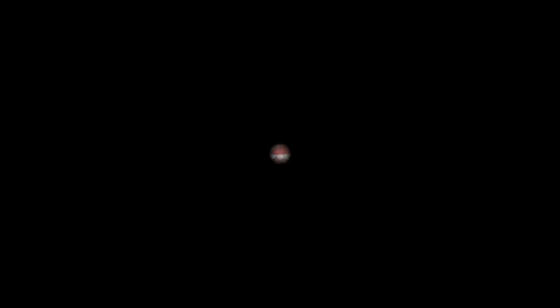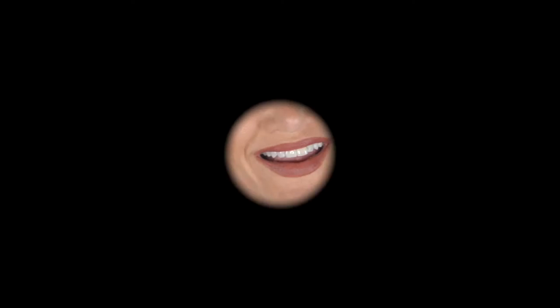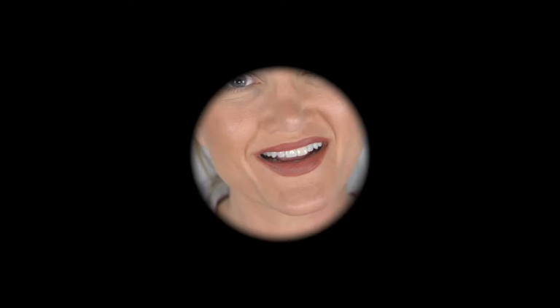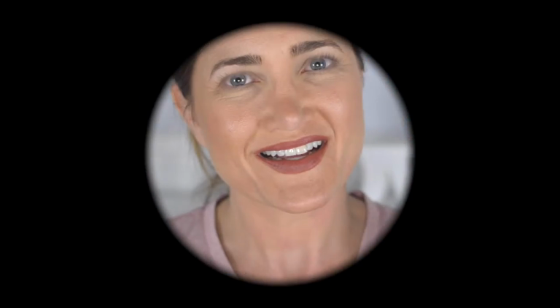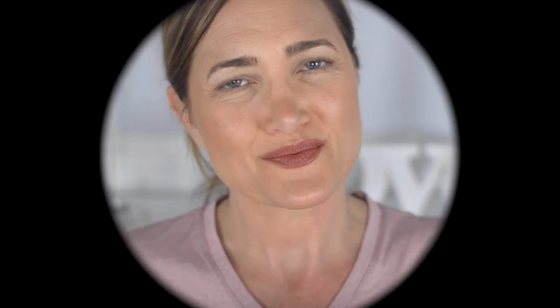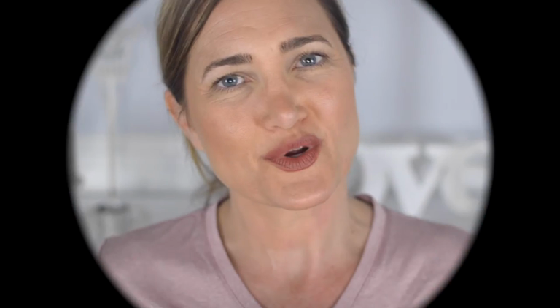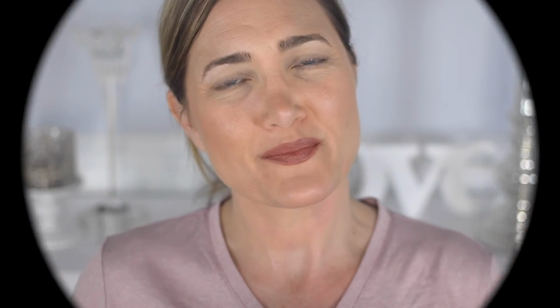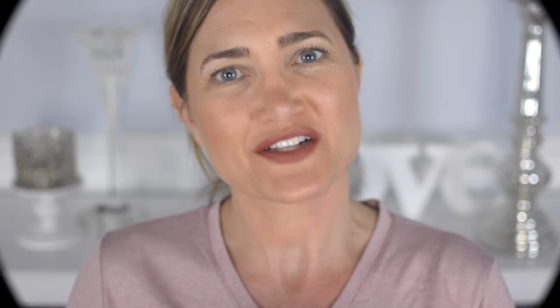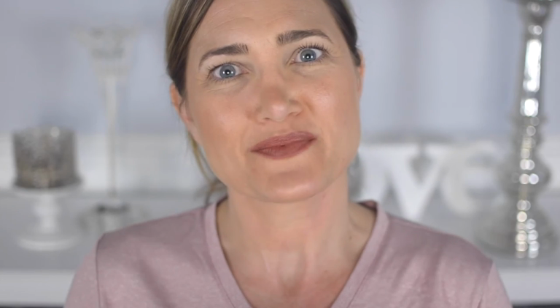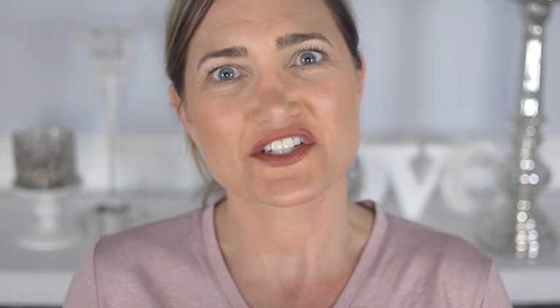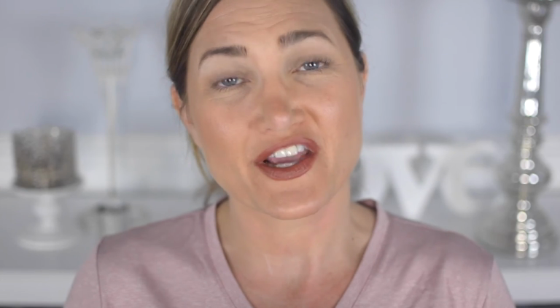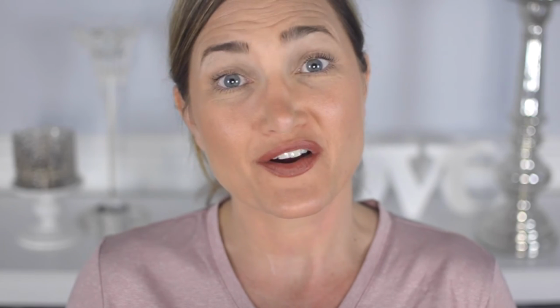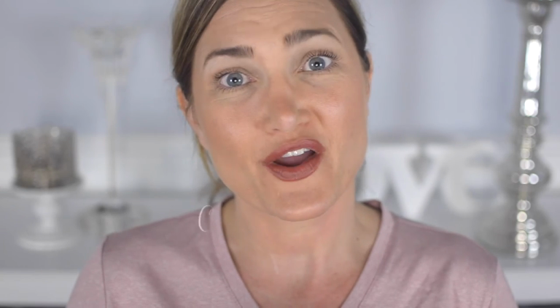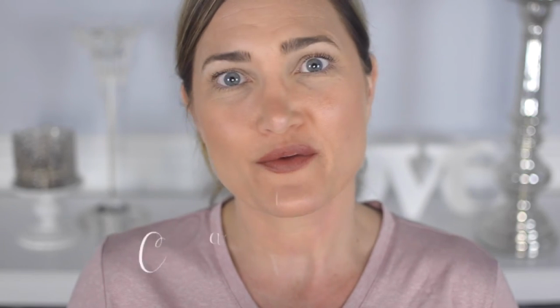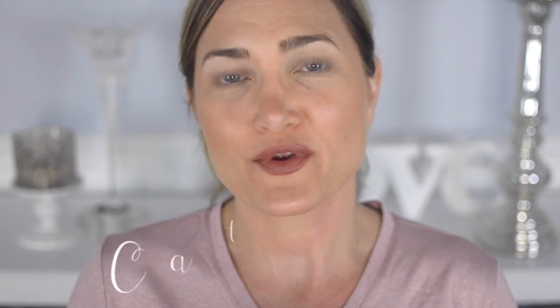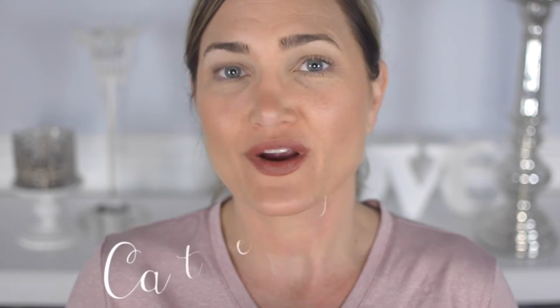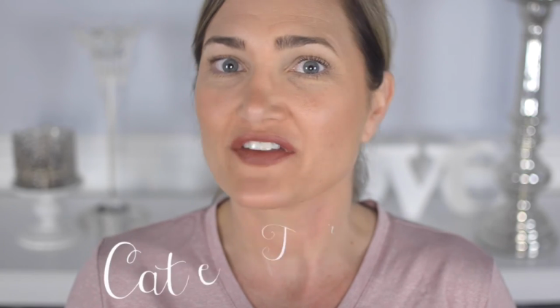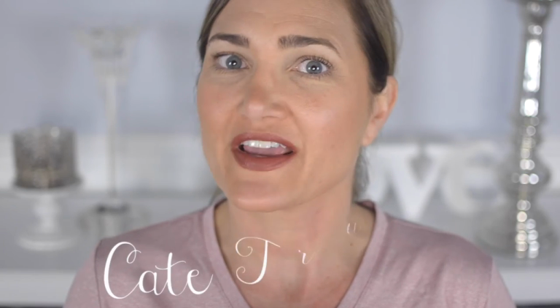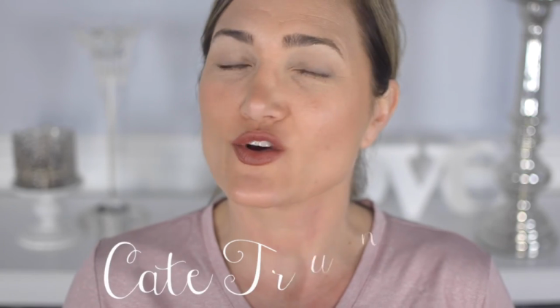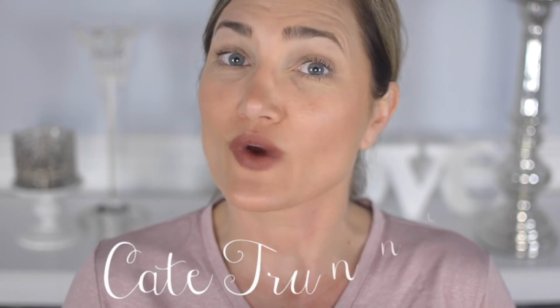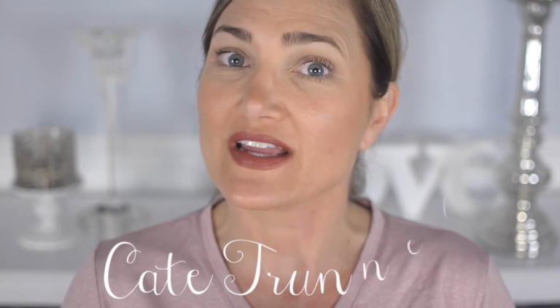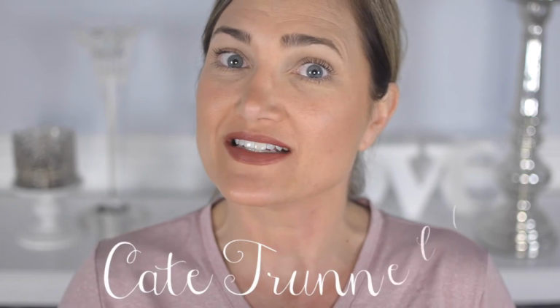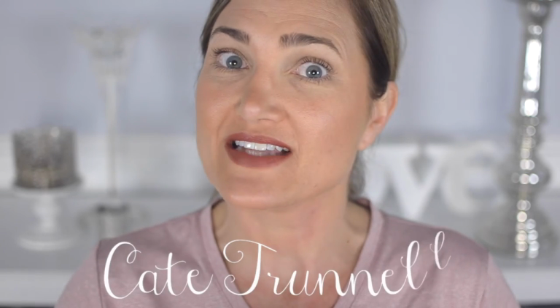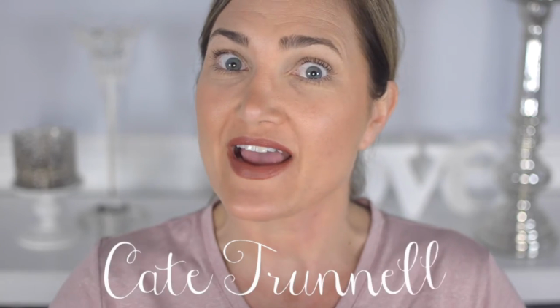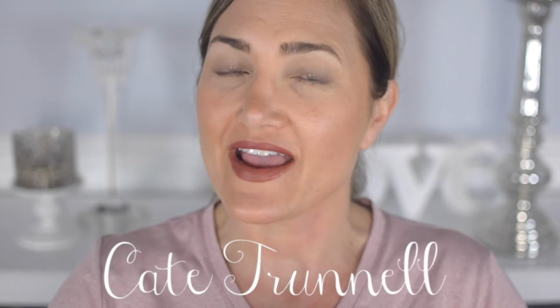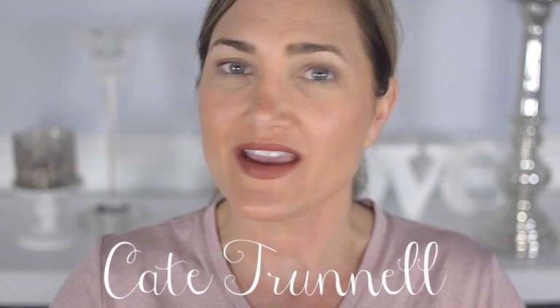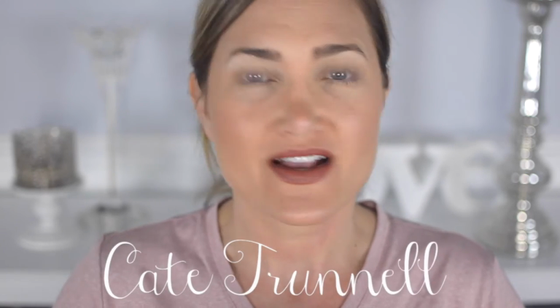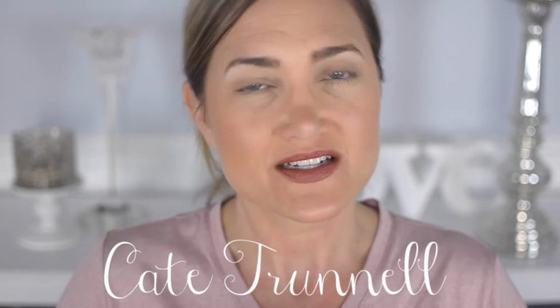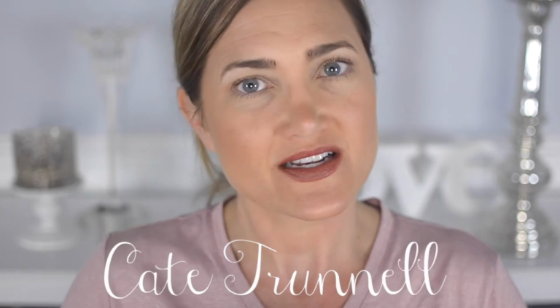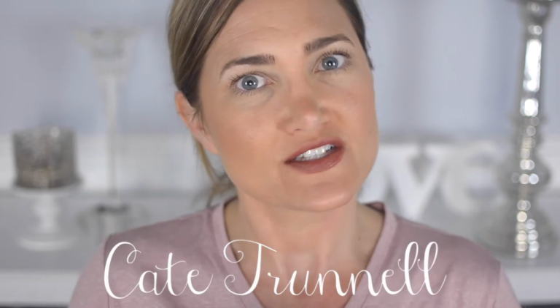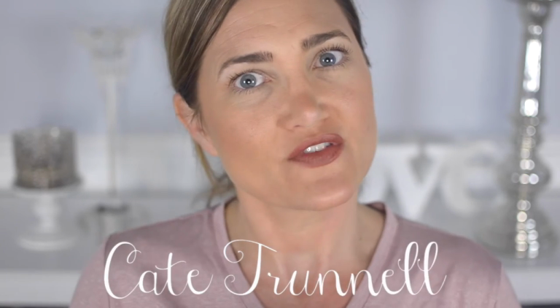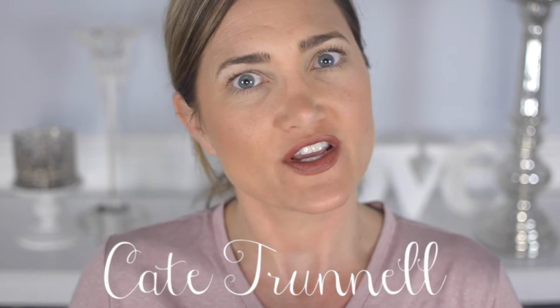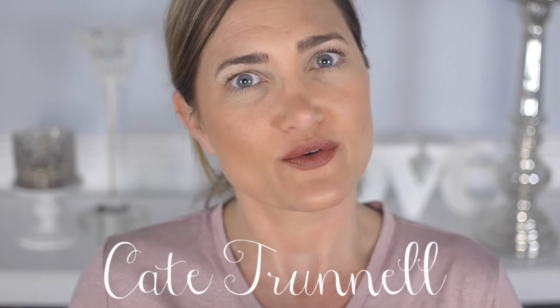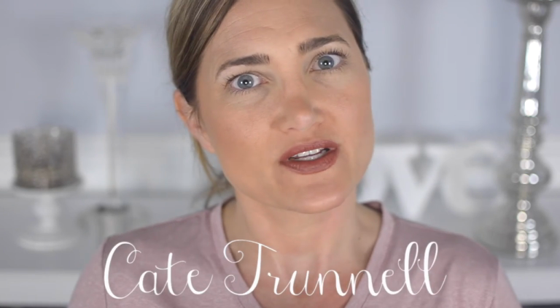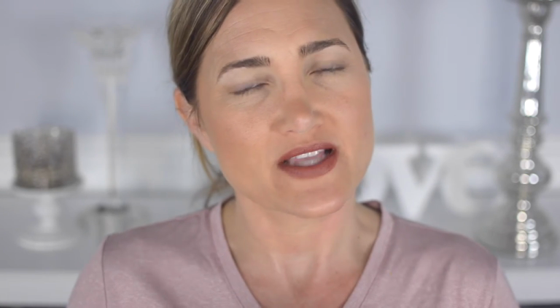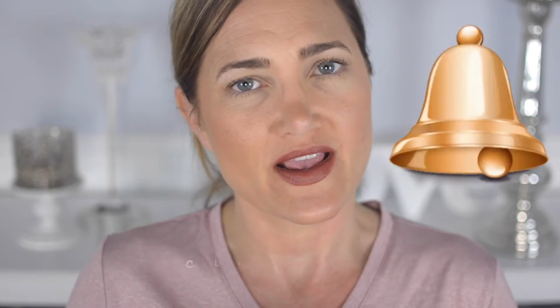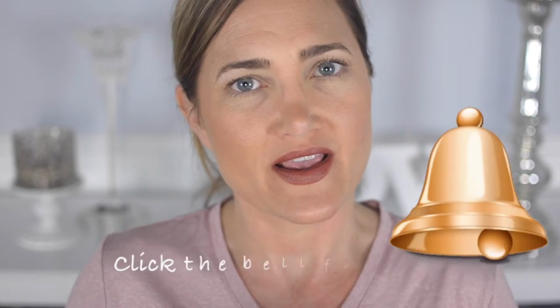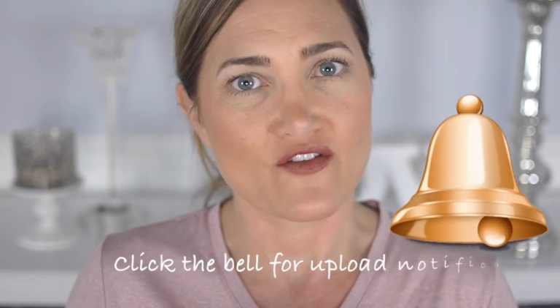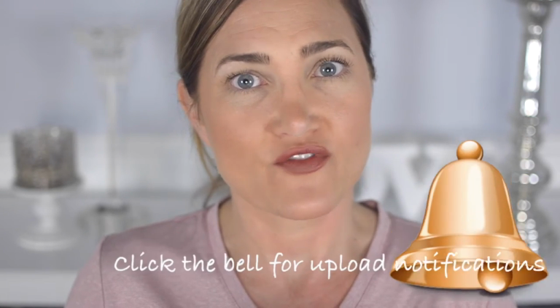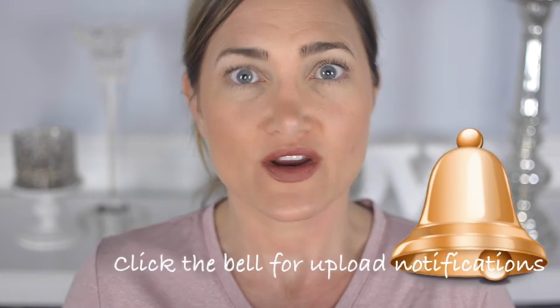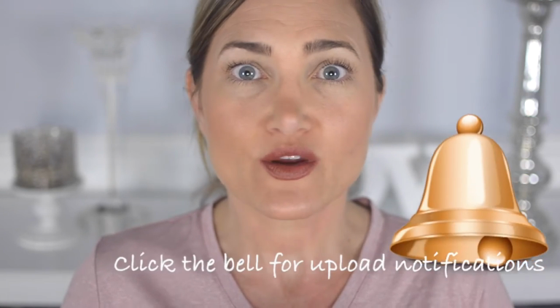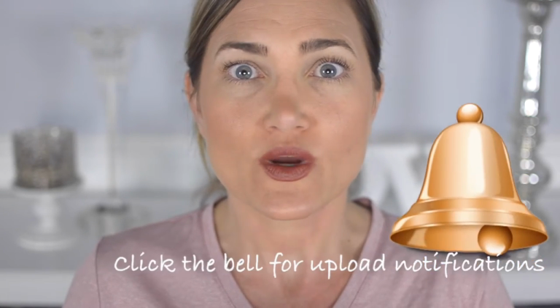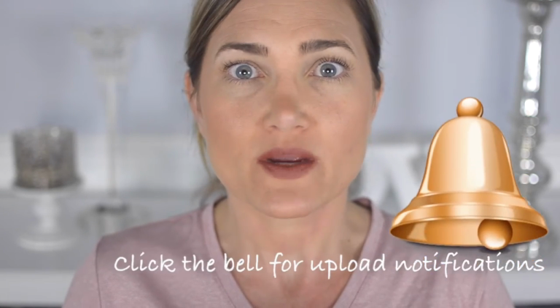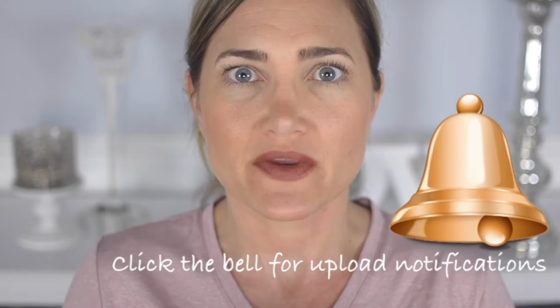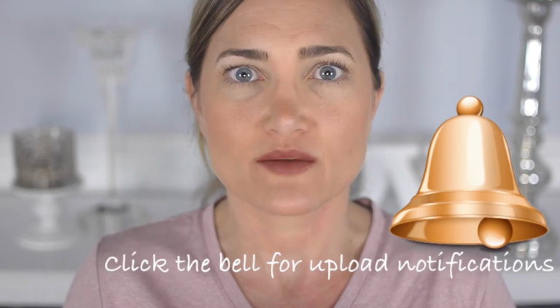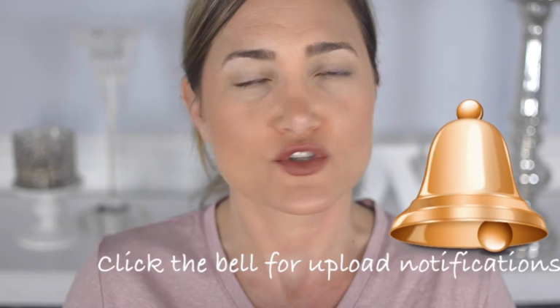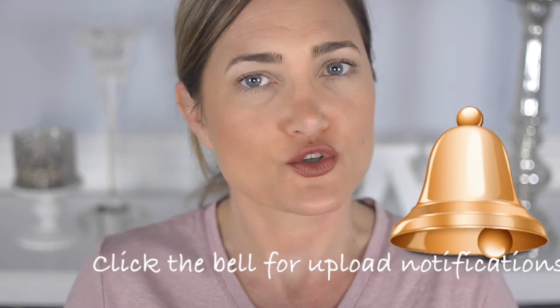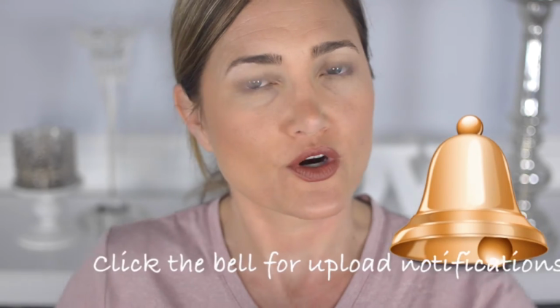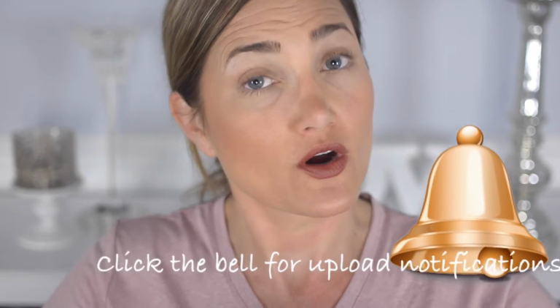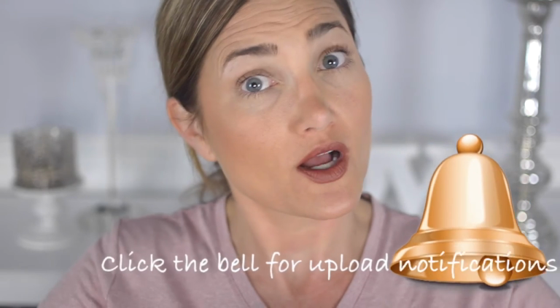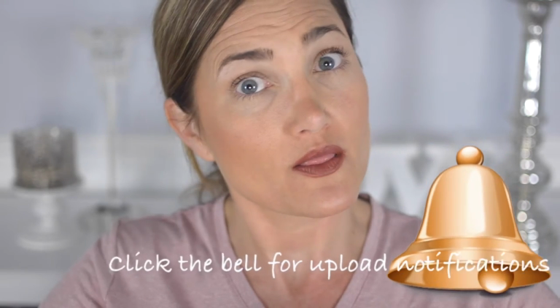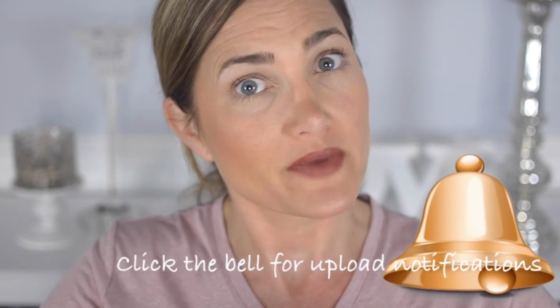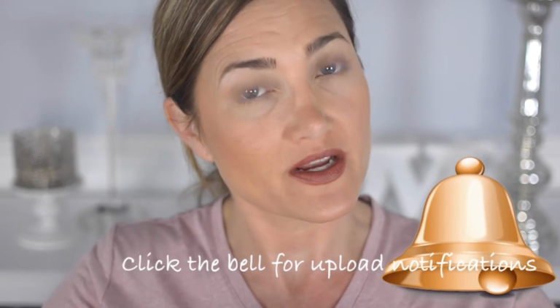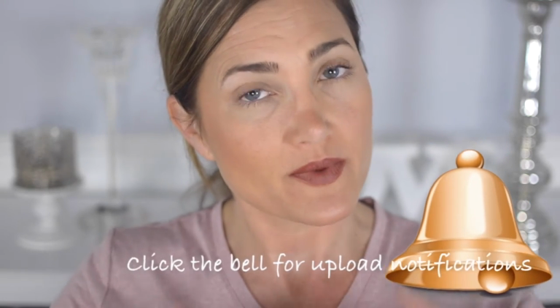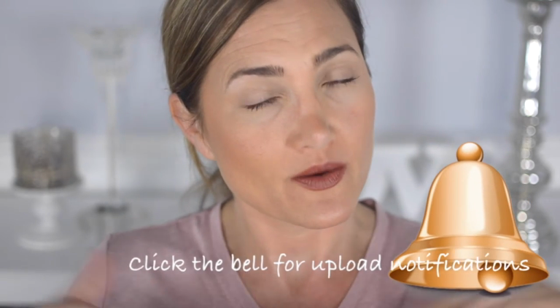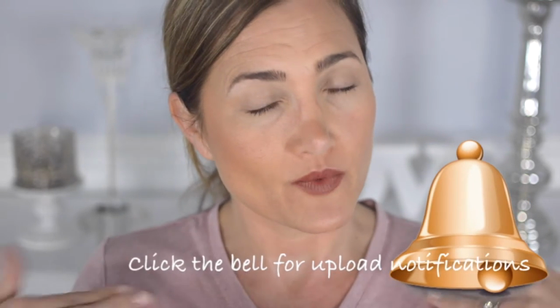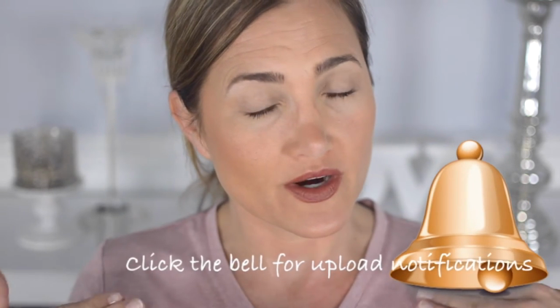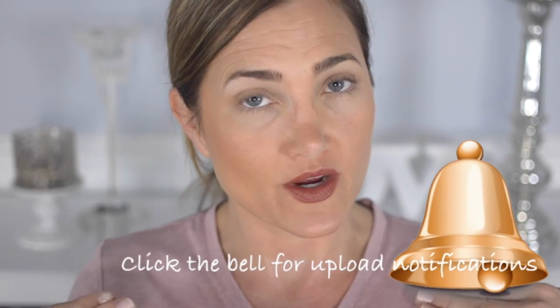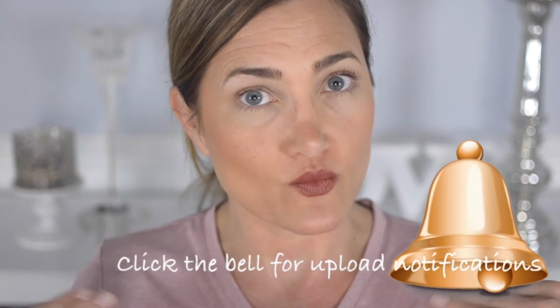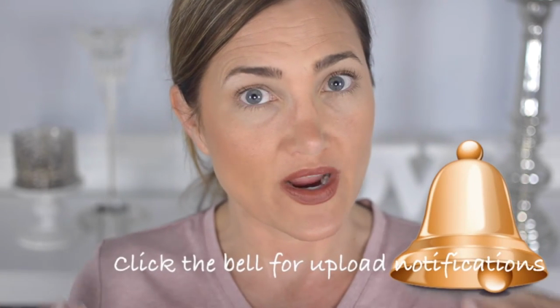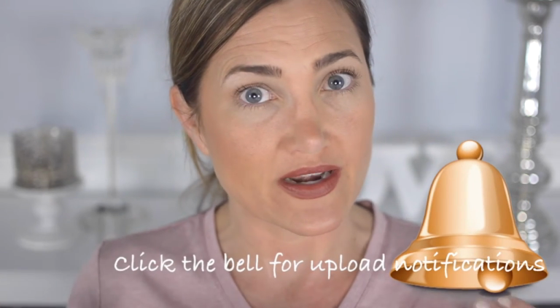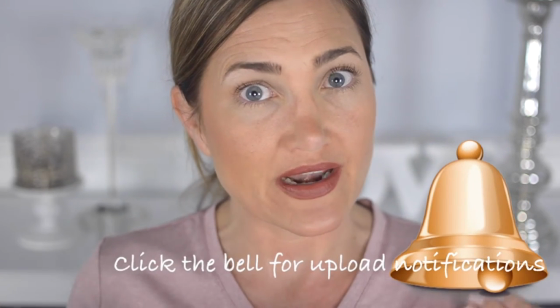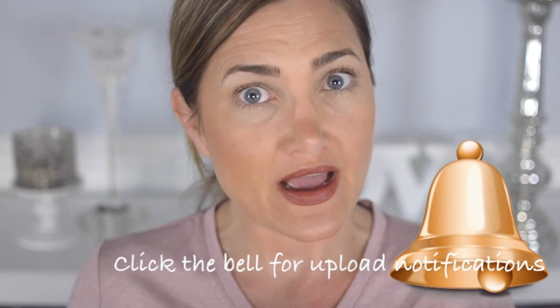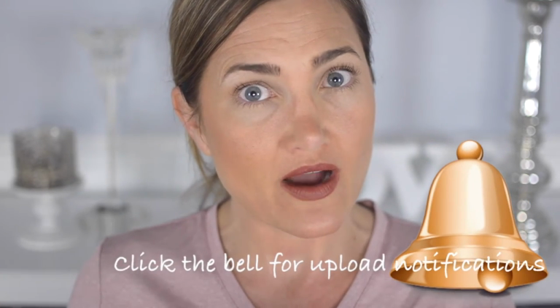Hey guys, welcome back to my channel. I hope you're having a great day. Today's video is a very quick makeup tutorial on the makeup I'm wearing right now.